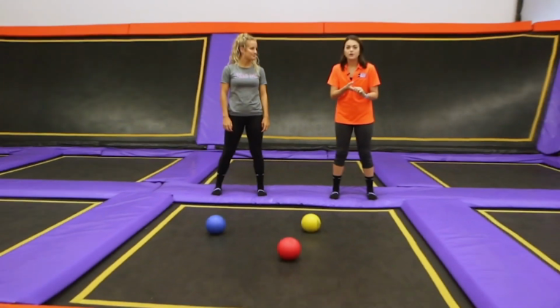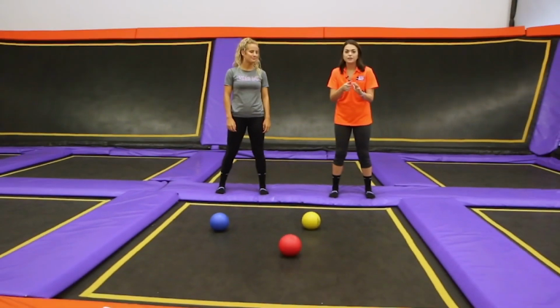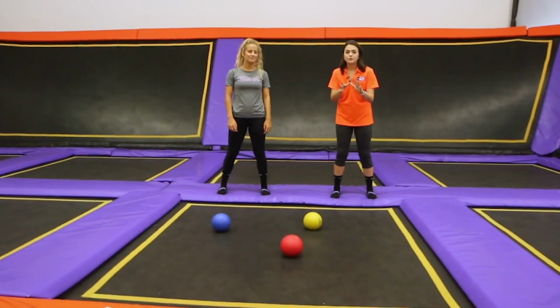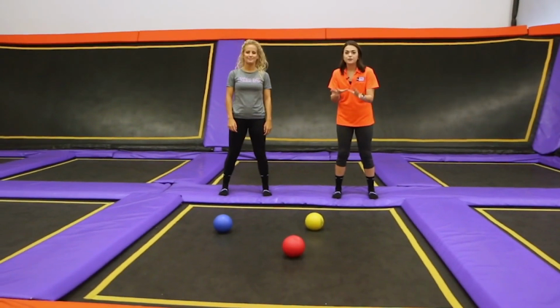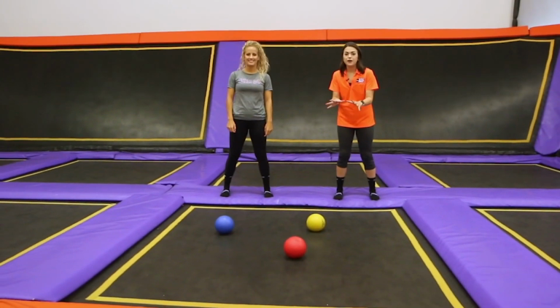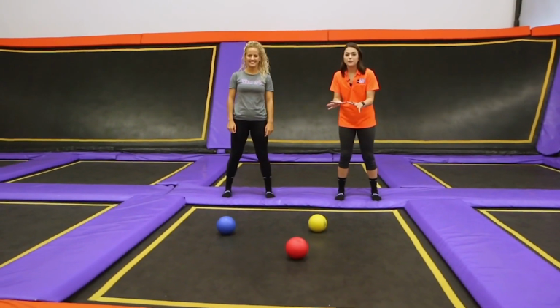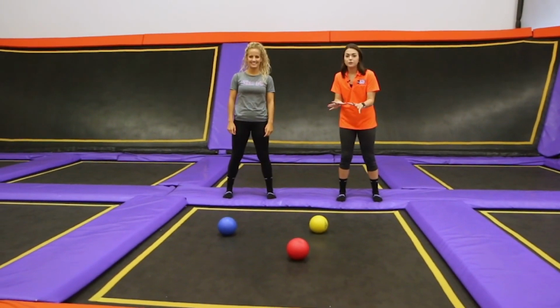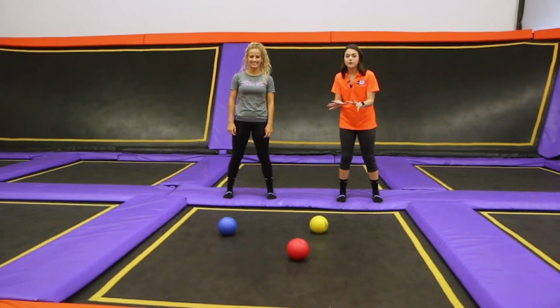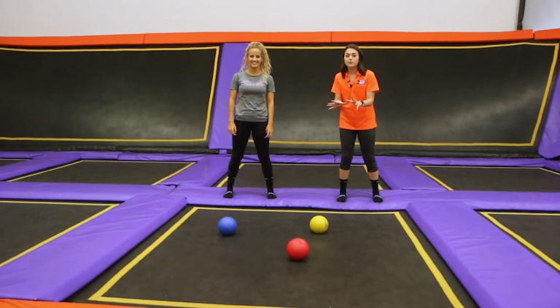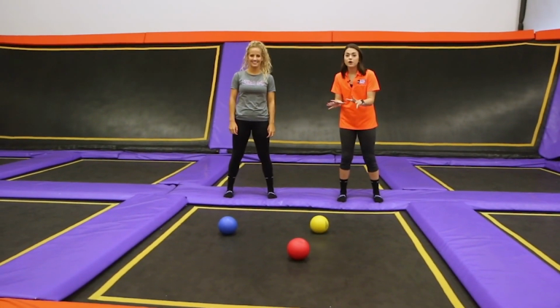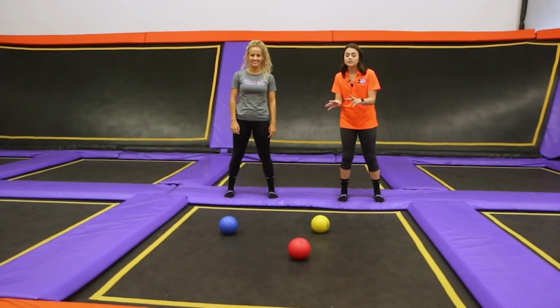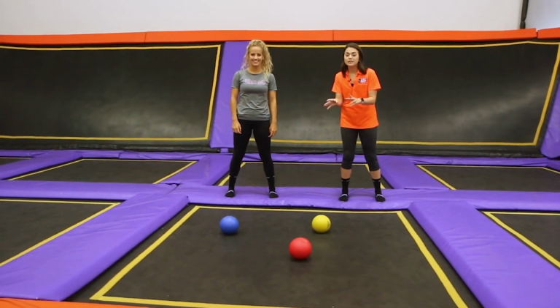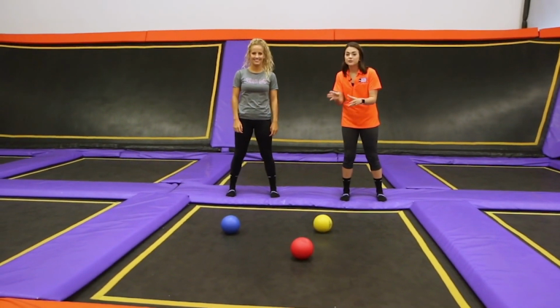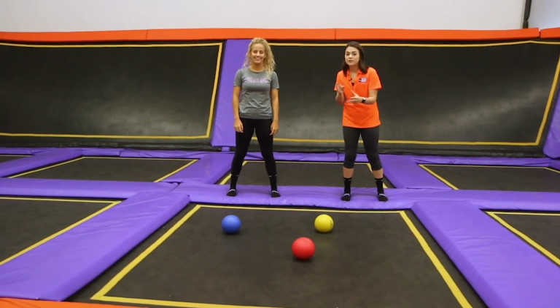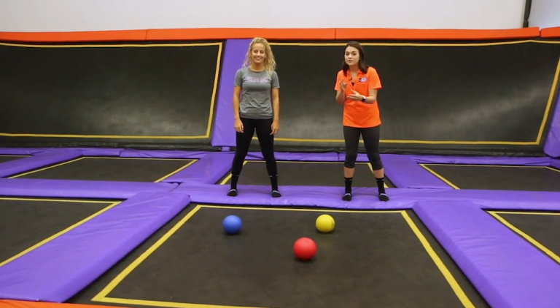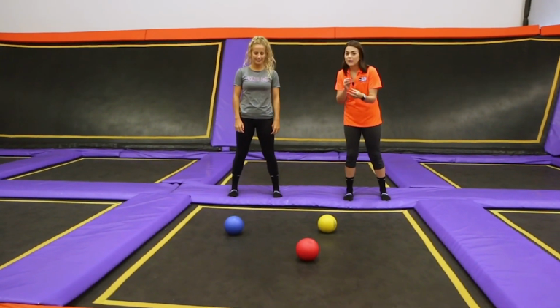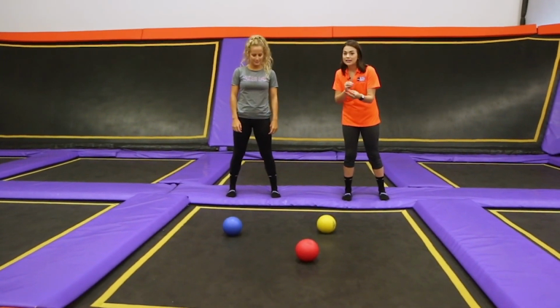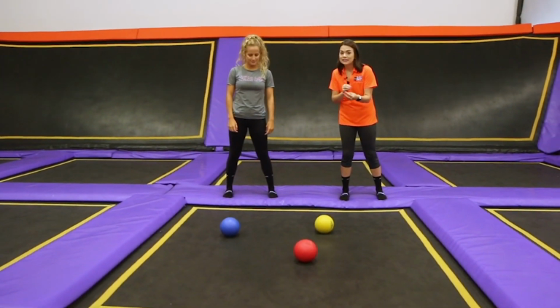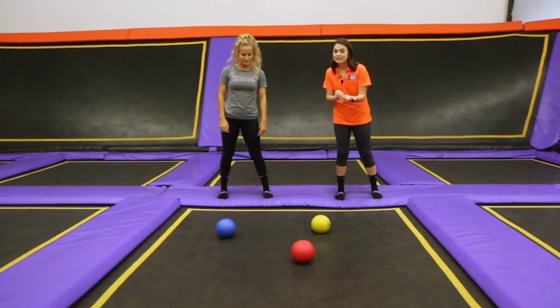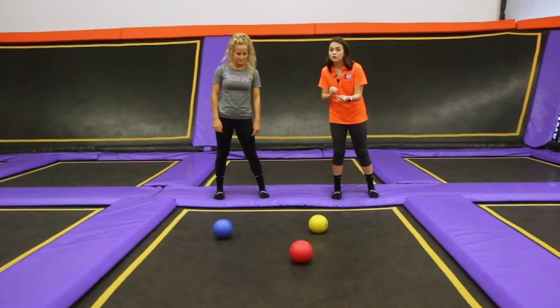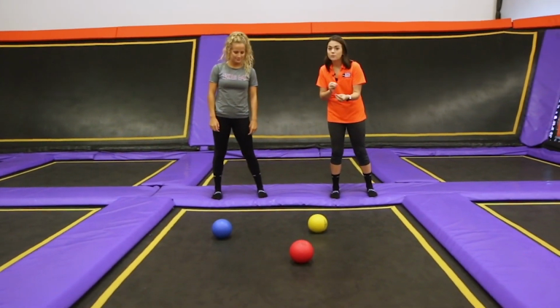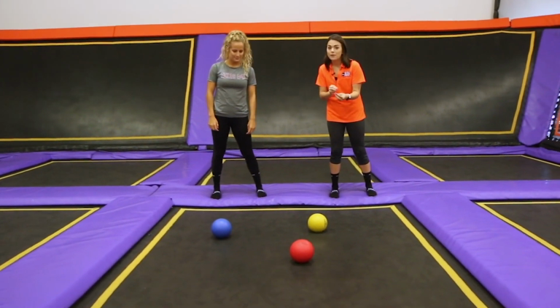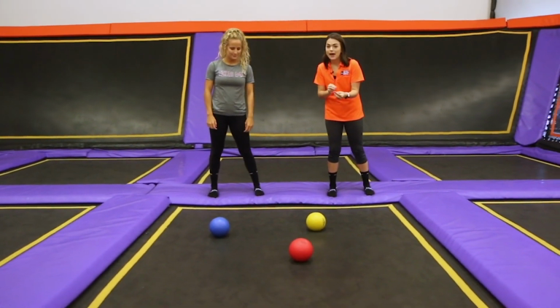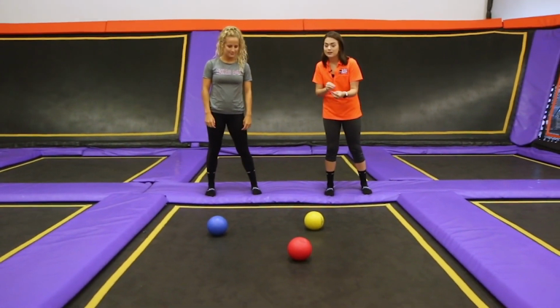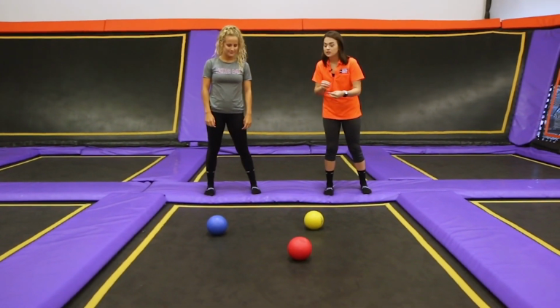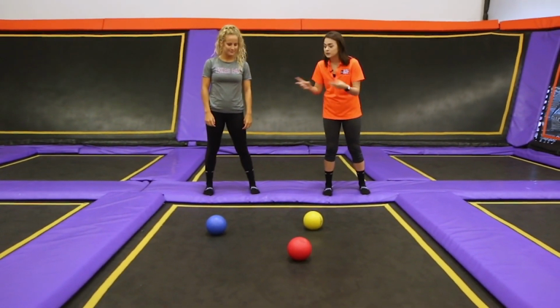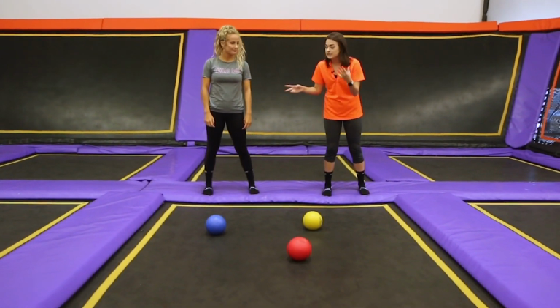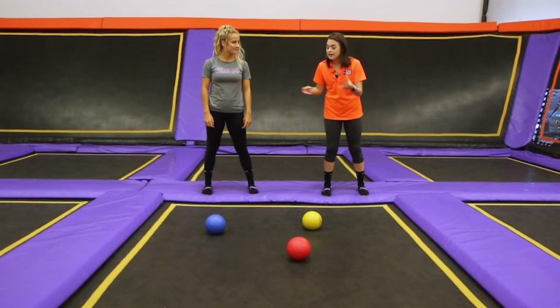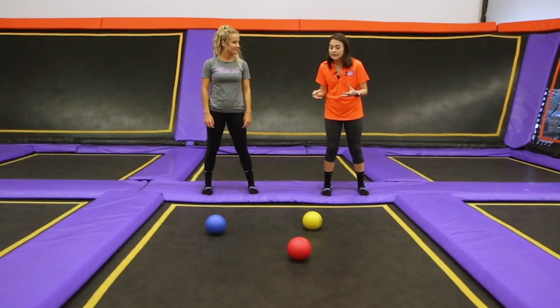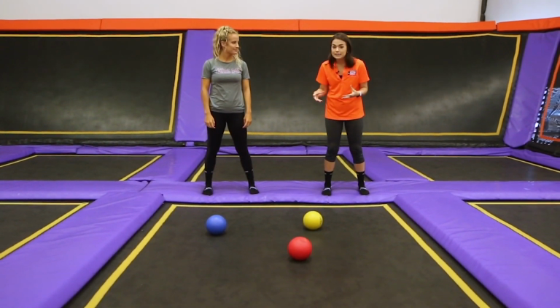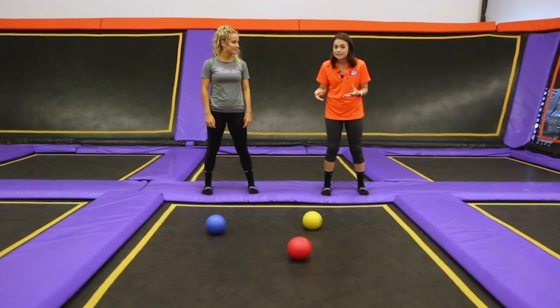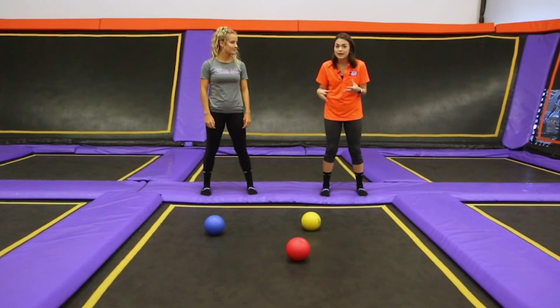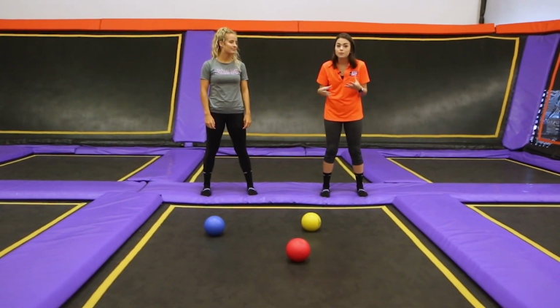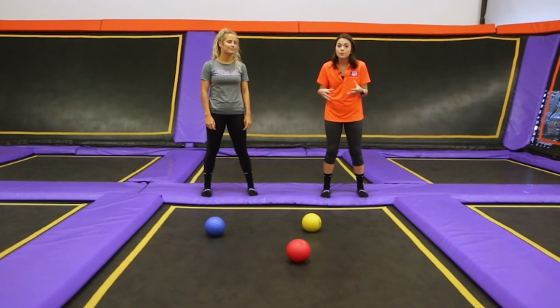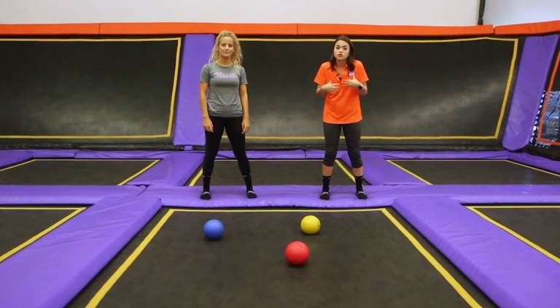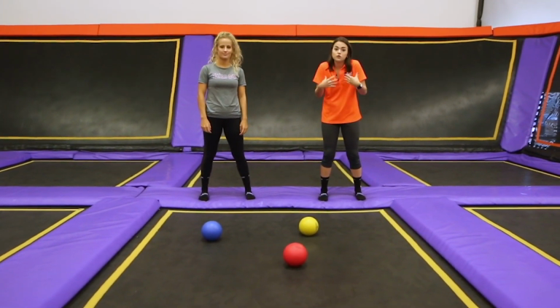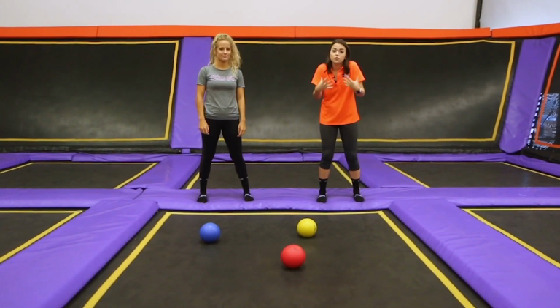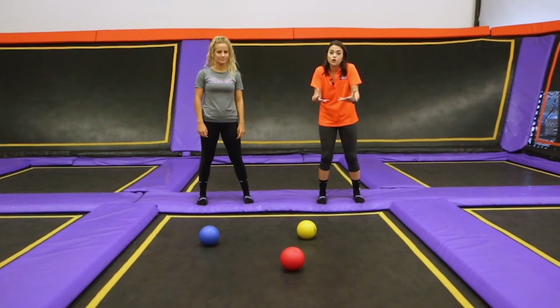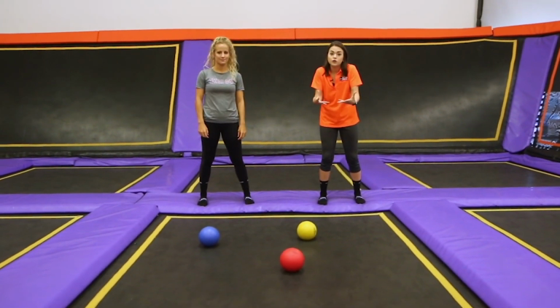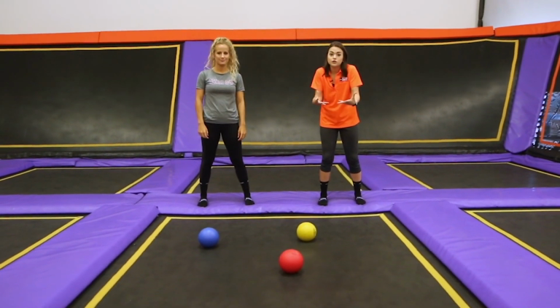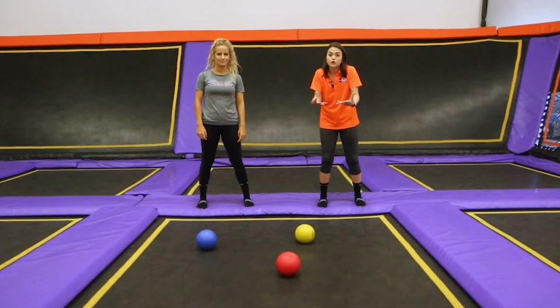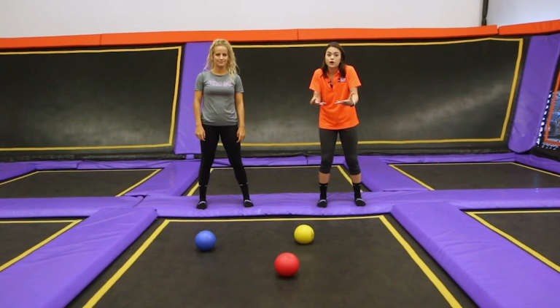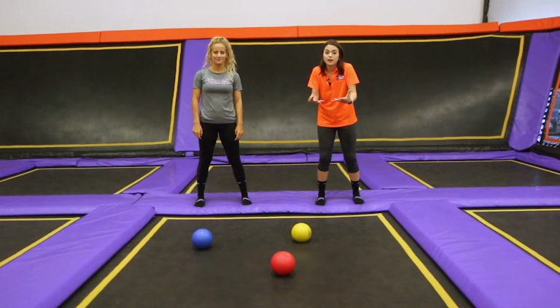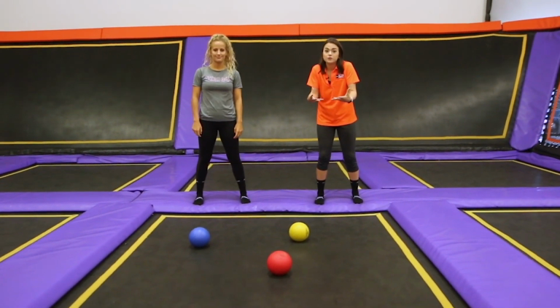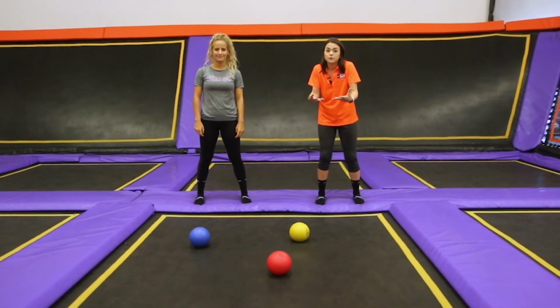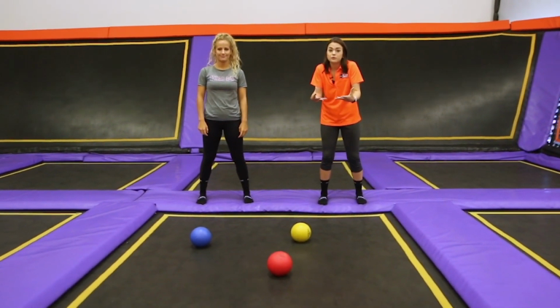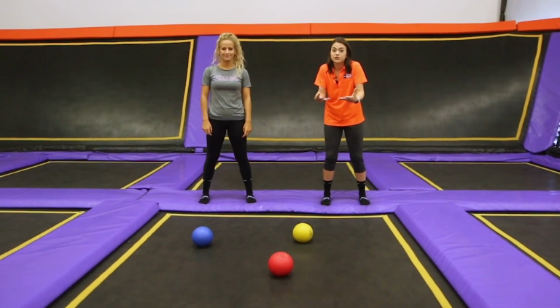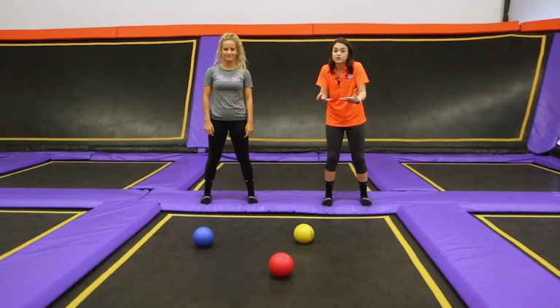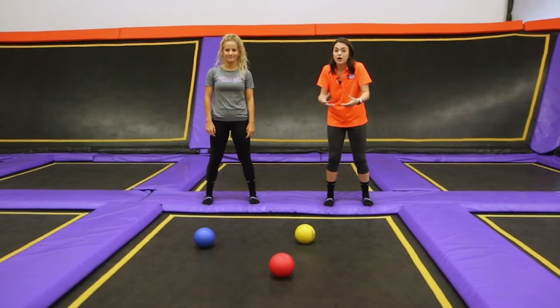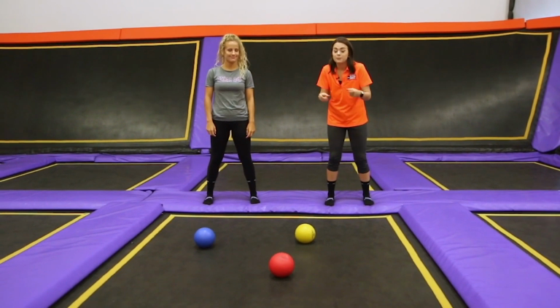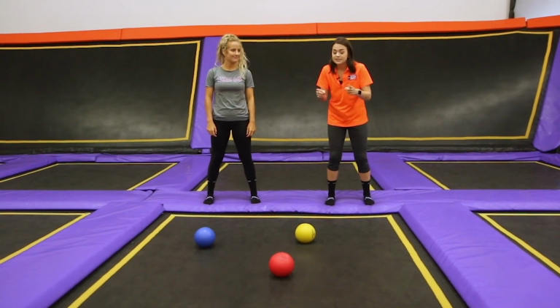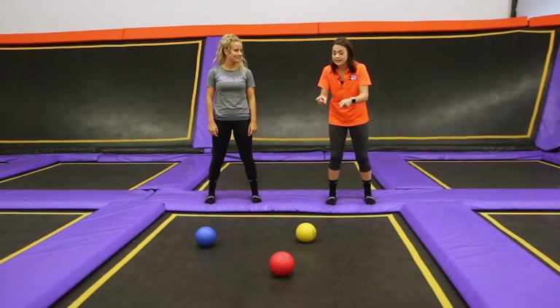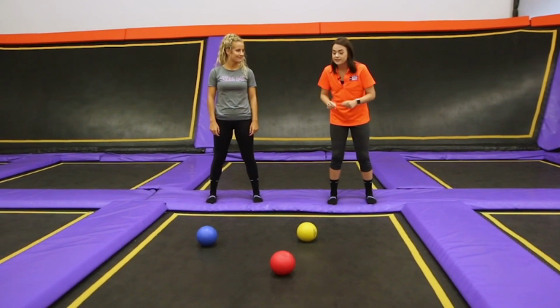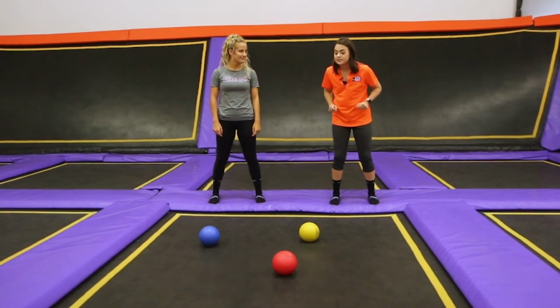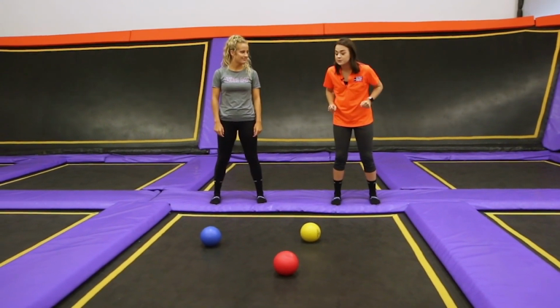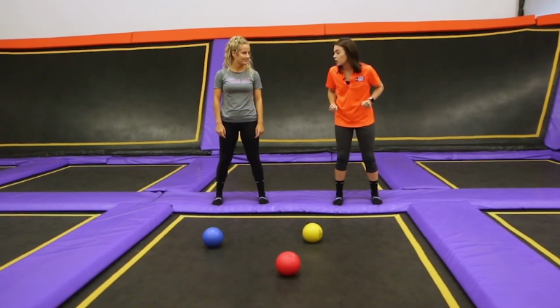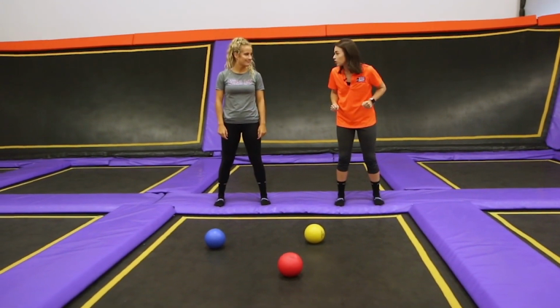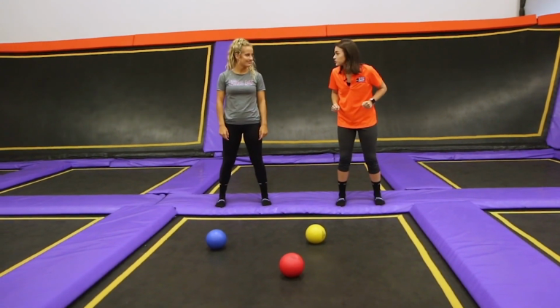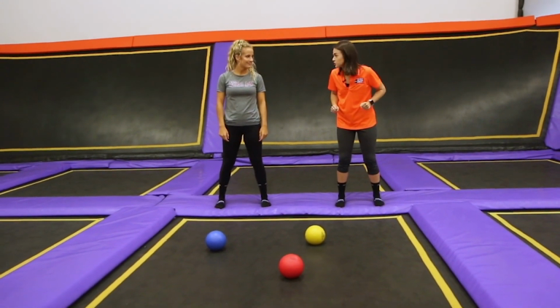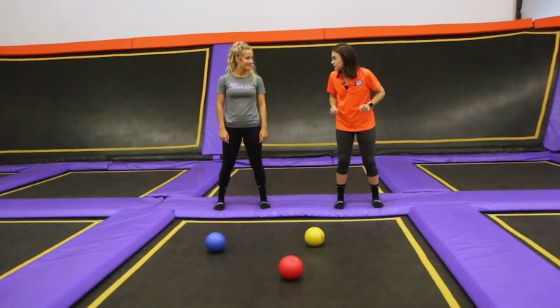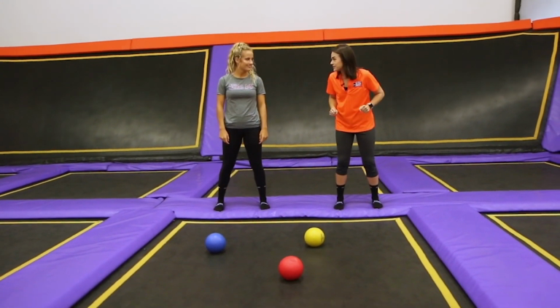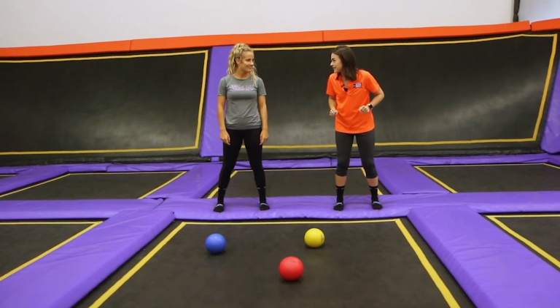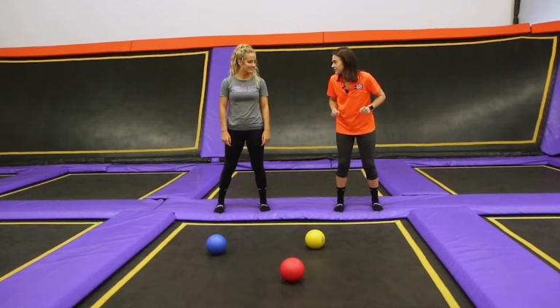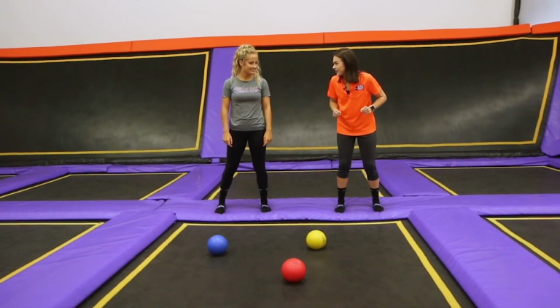We've got three balls here. They've got a little mass, so it's not going to take much force for us when we jump to get these balls to accelerate.